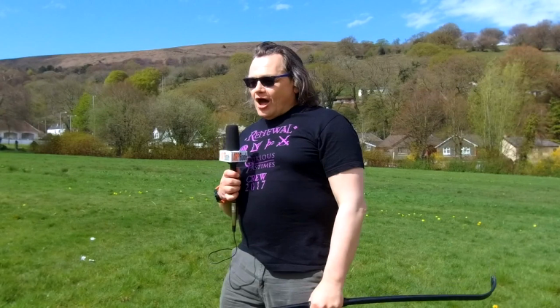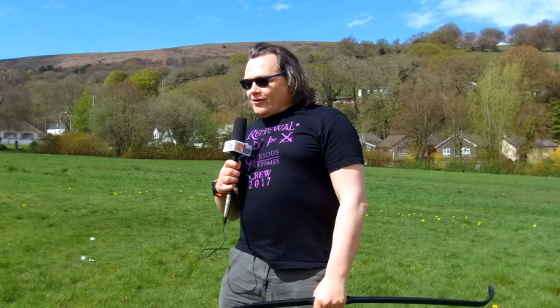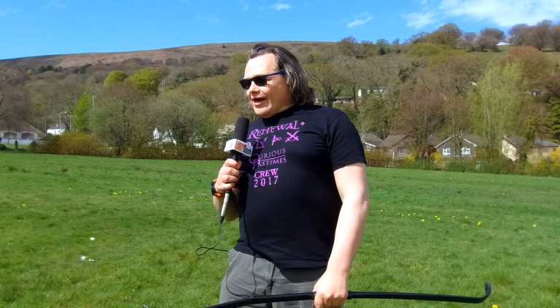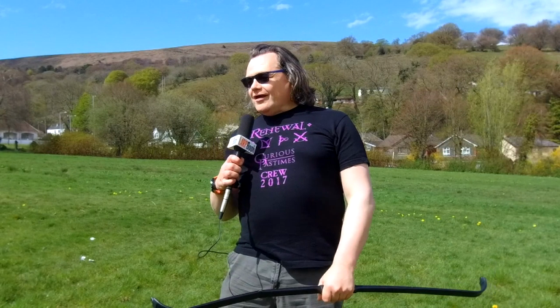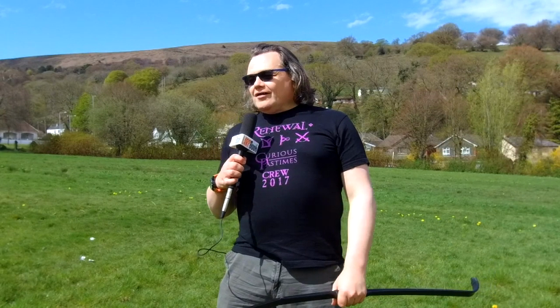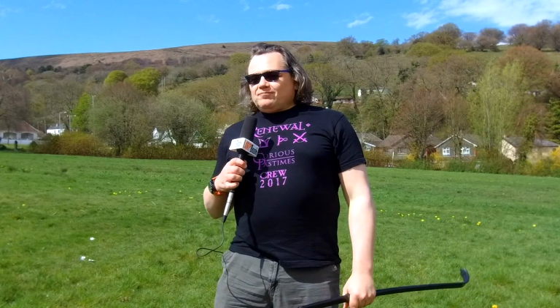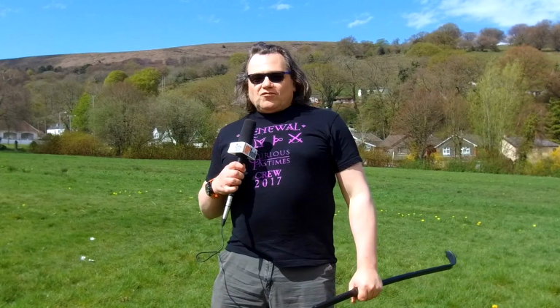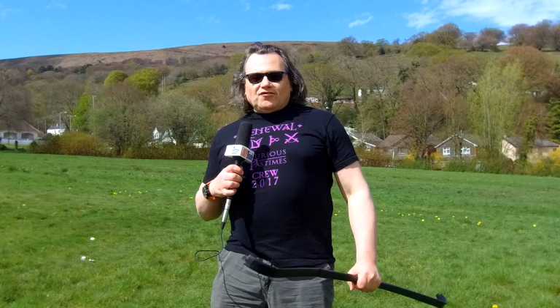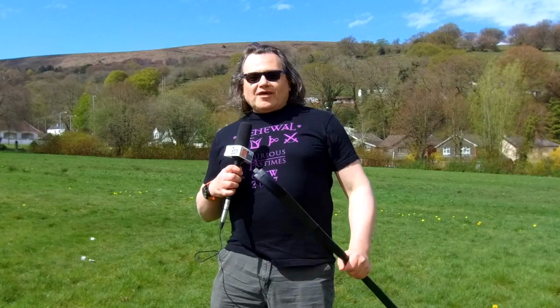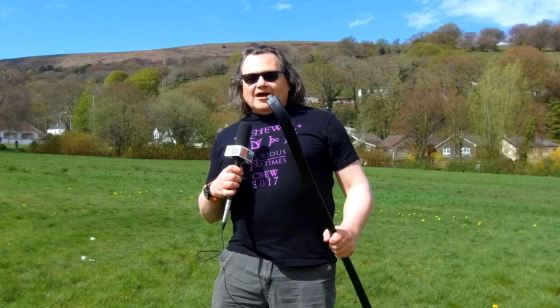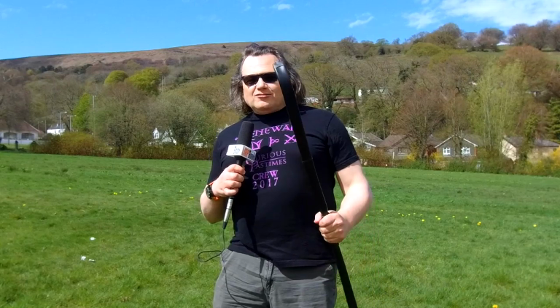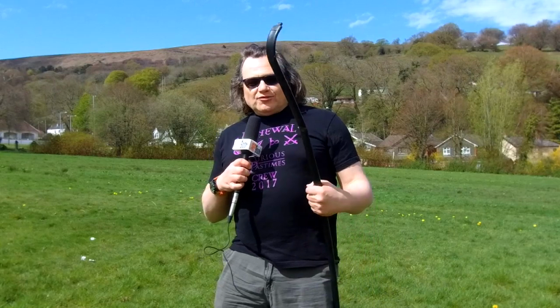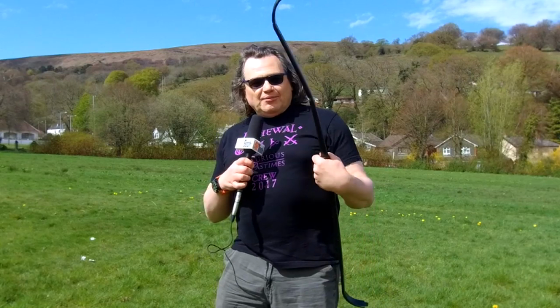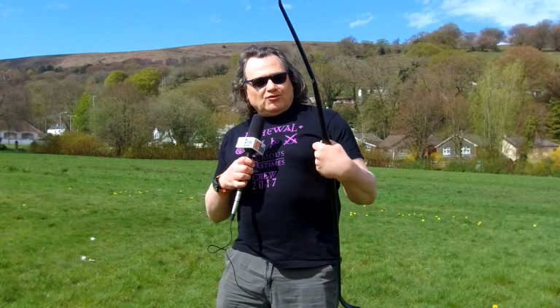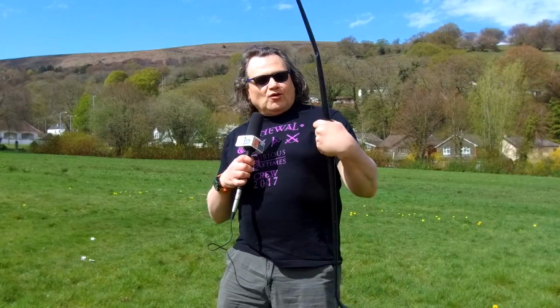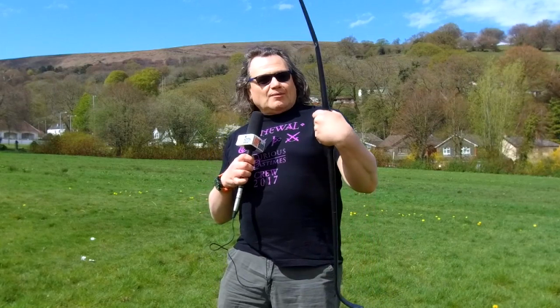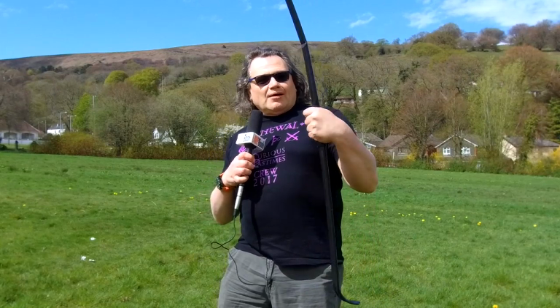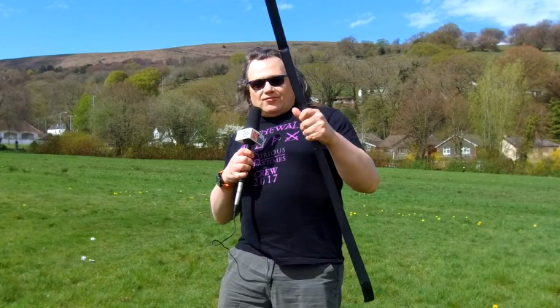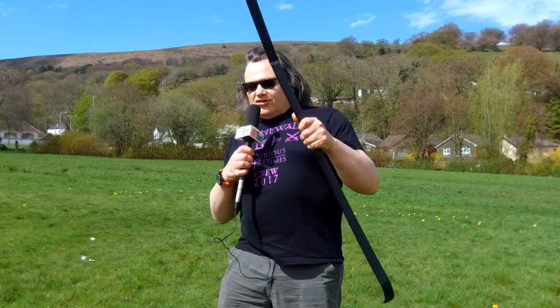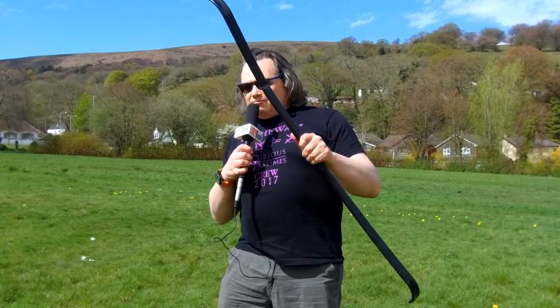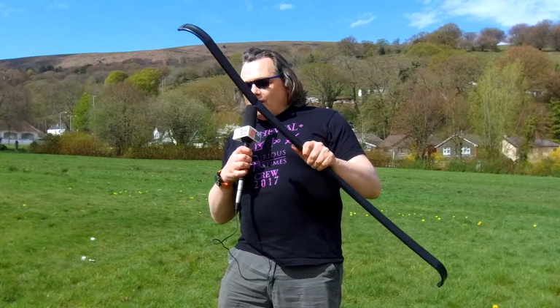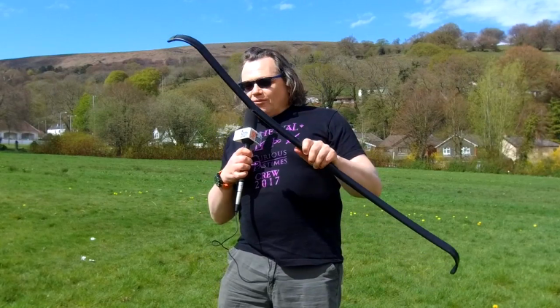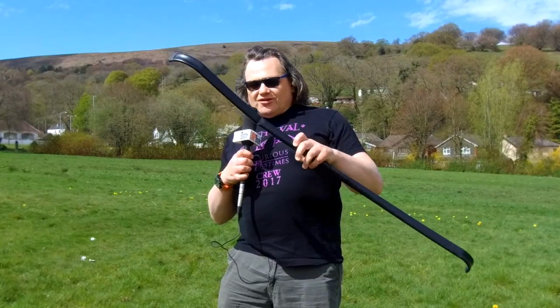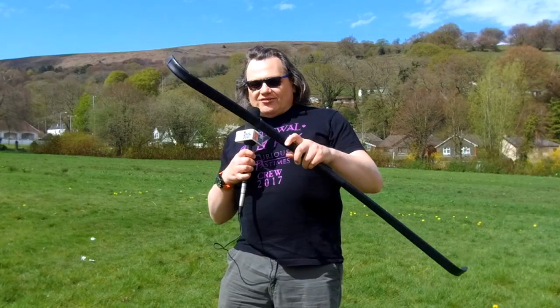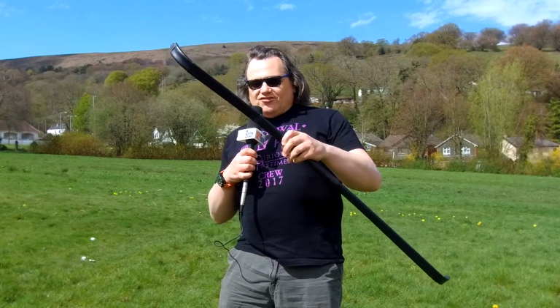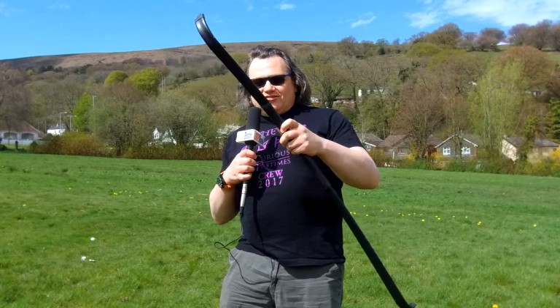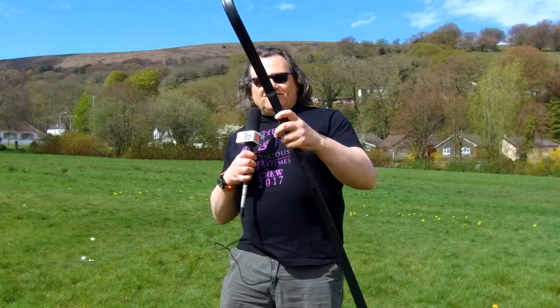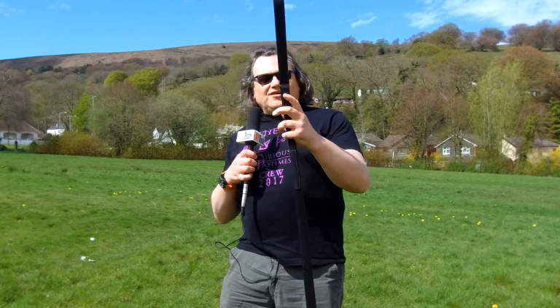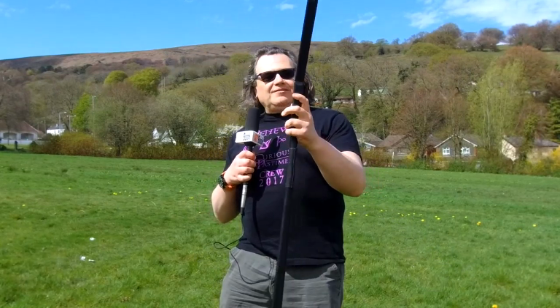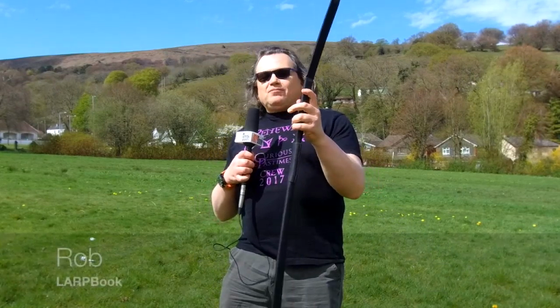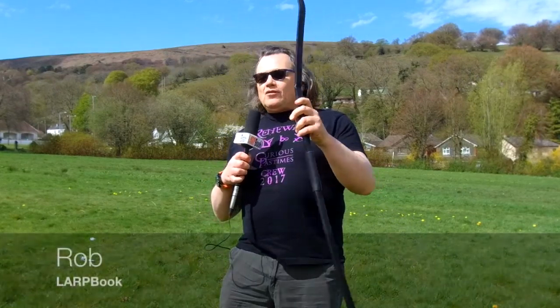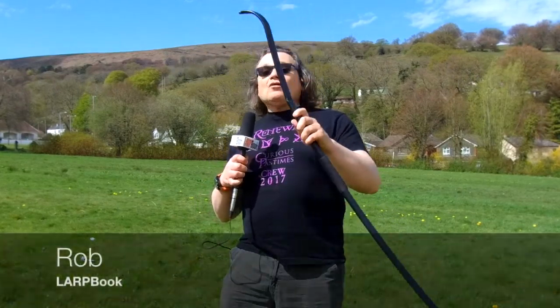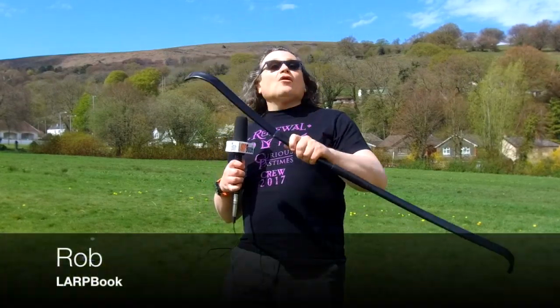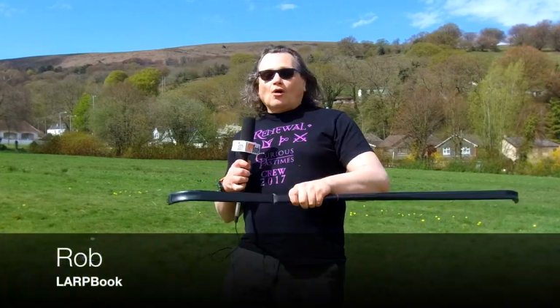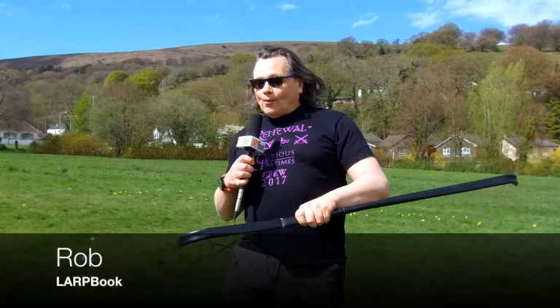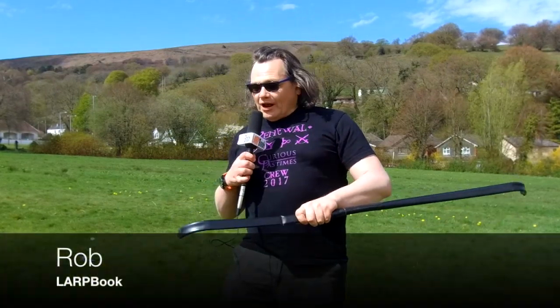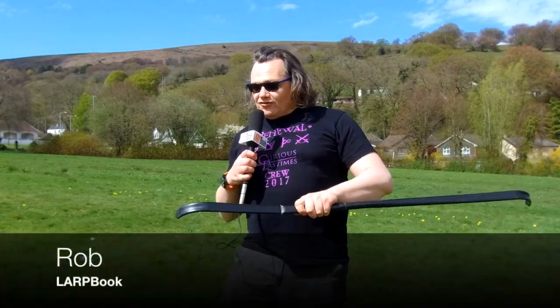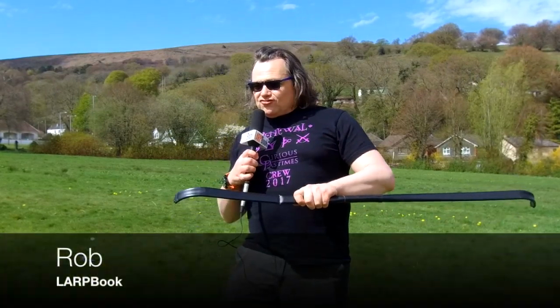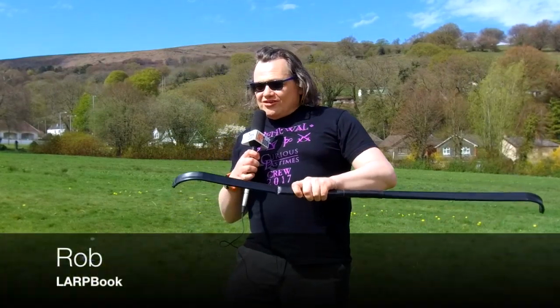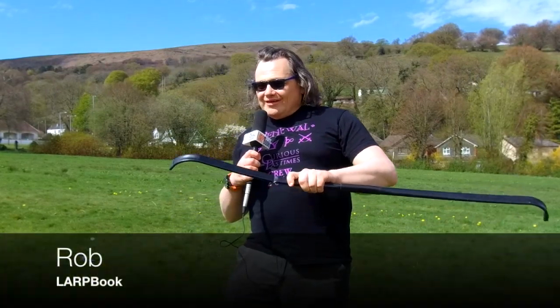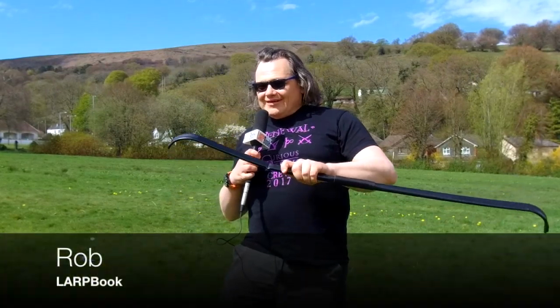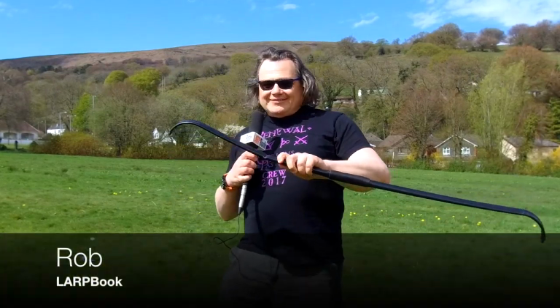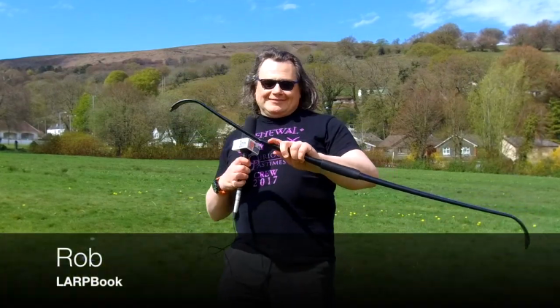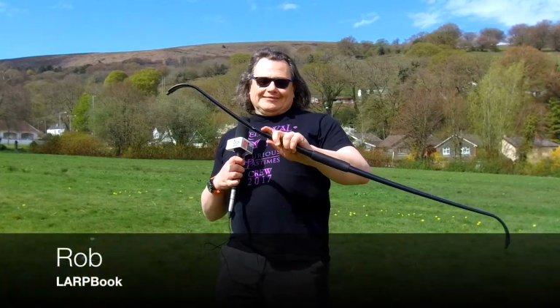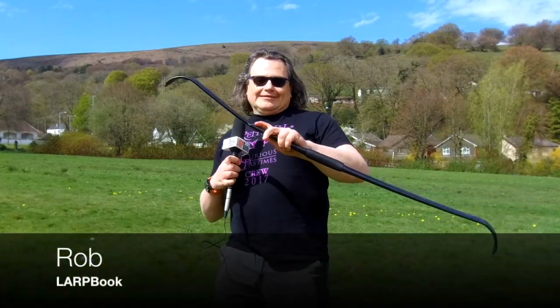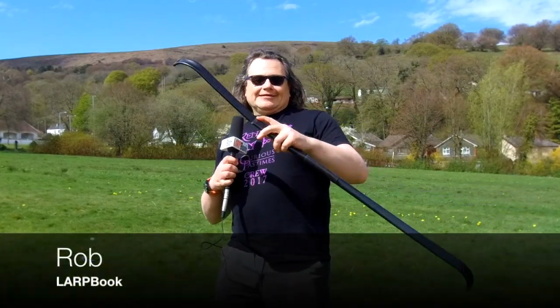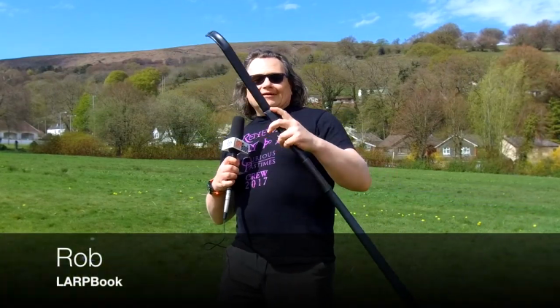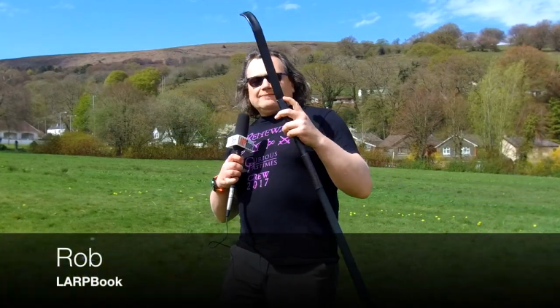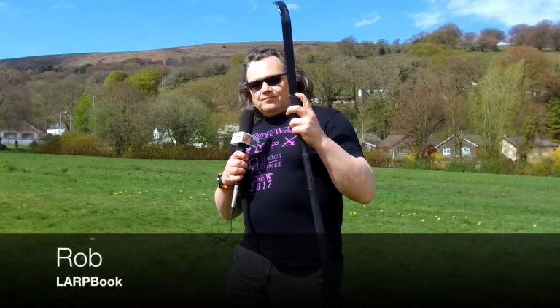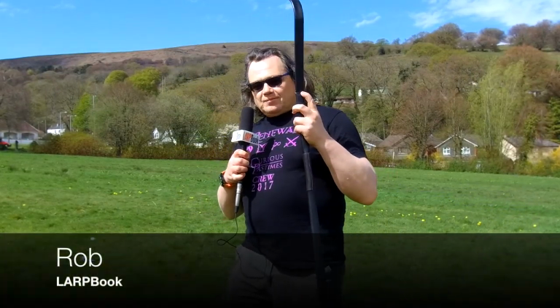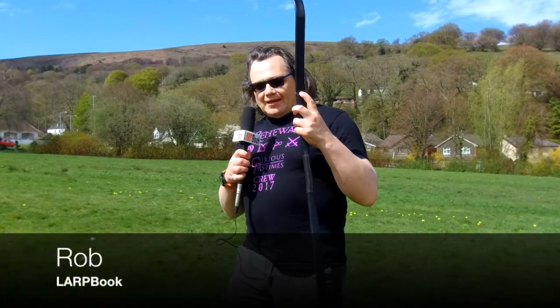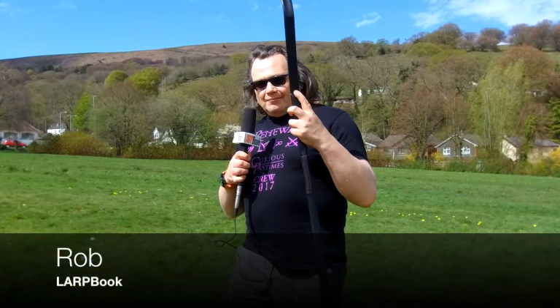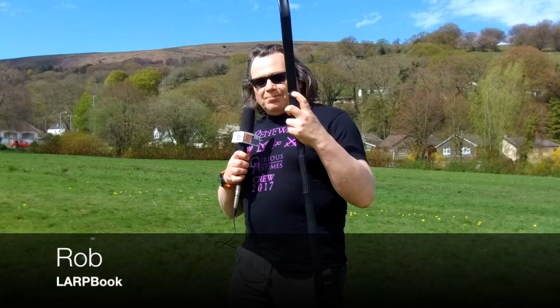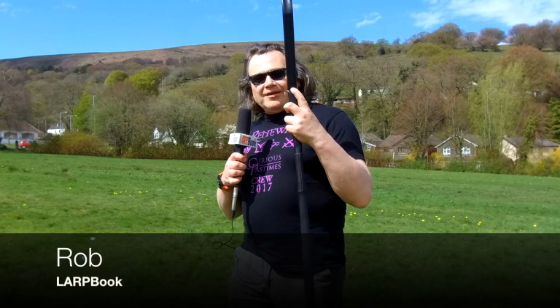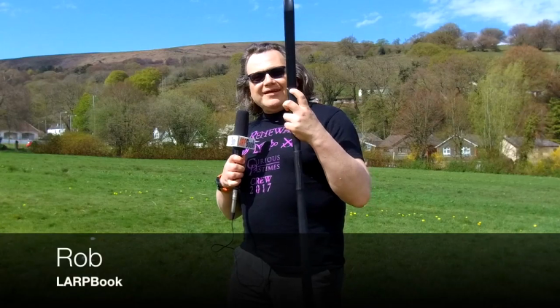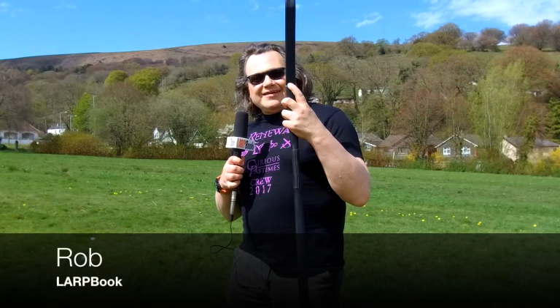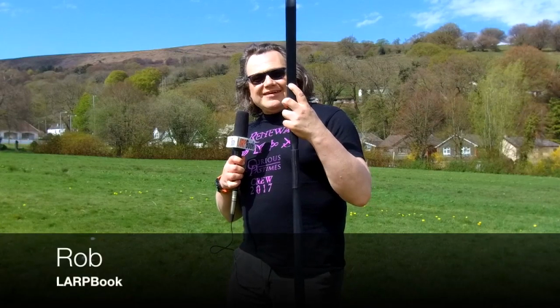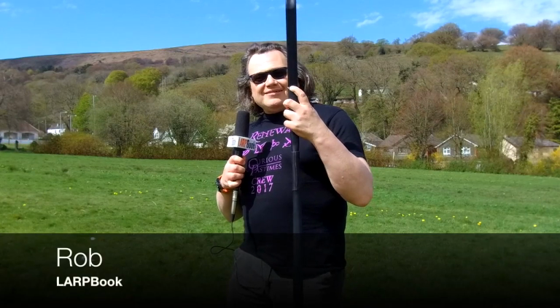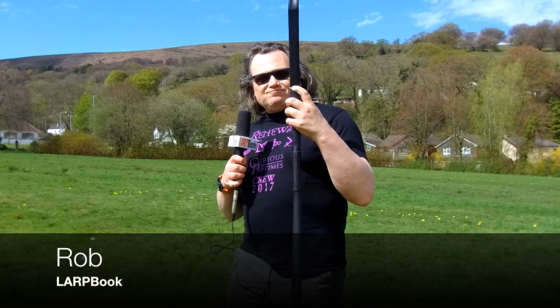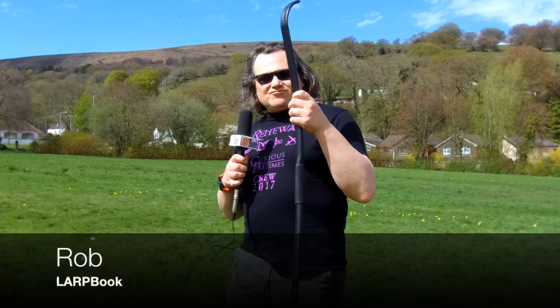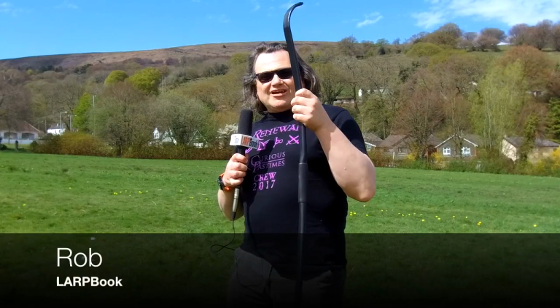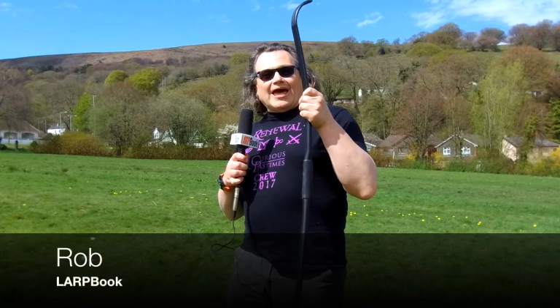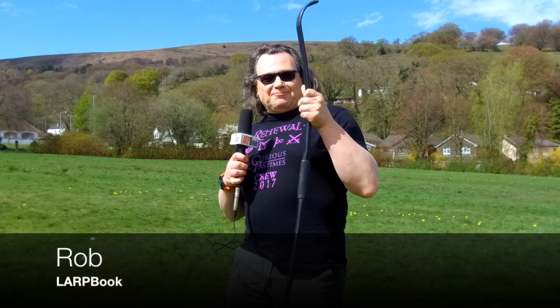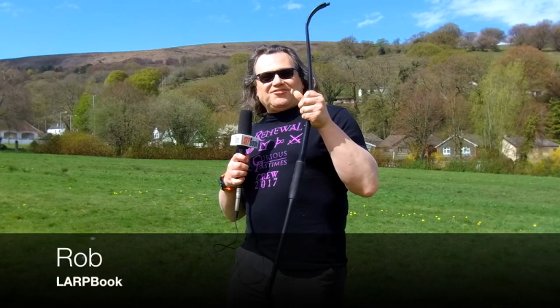The guys wanted me to talk about this bow, which as you can see, while stringing it, completely collapsed.